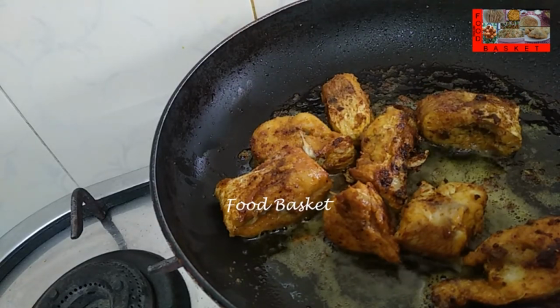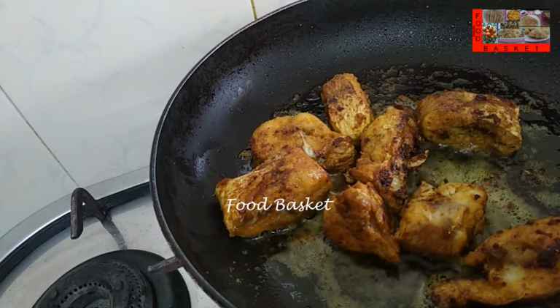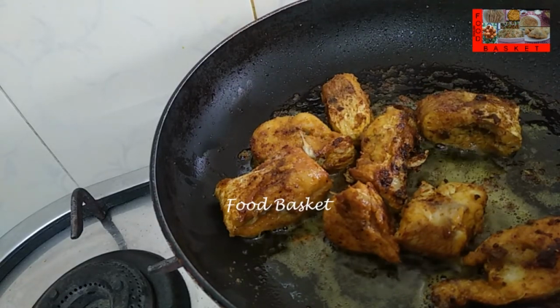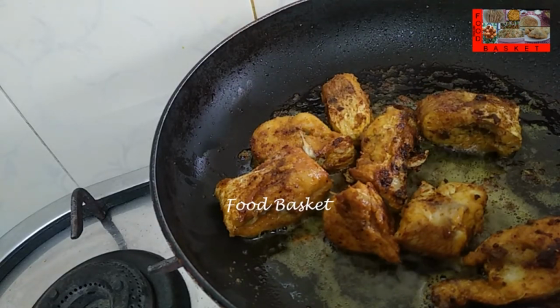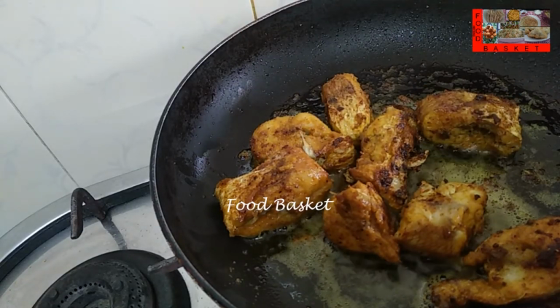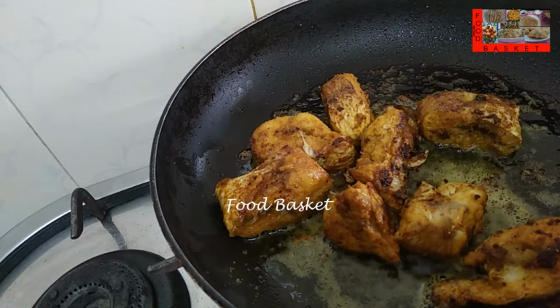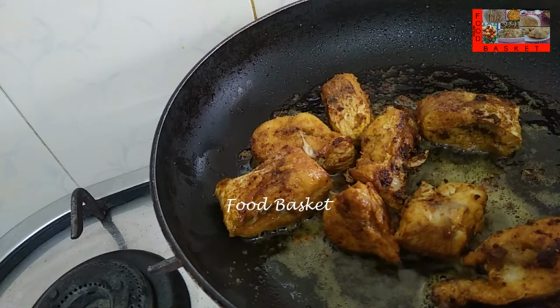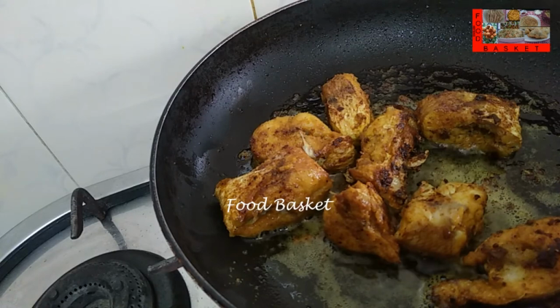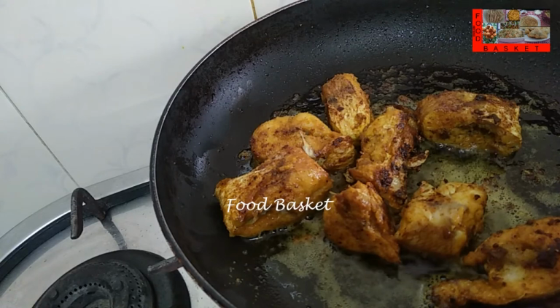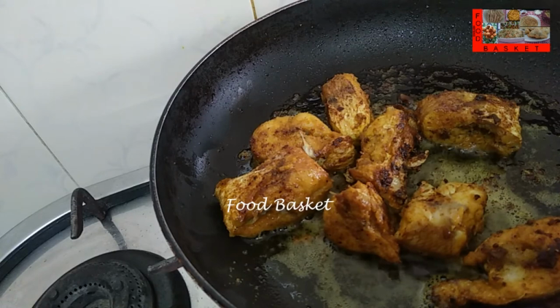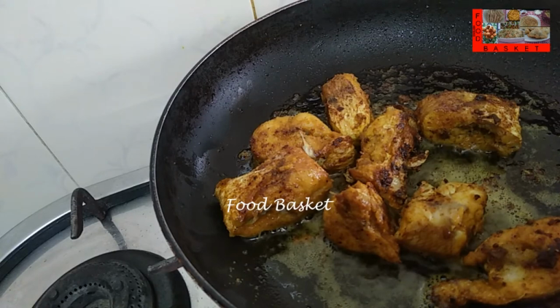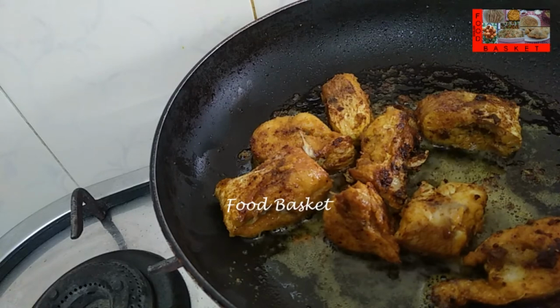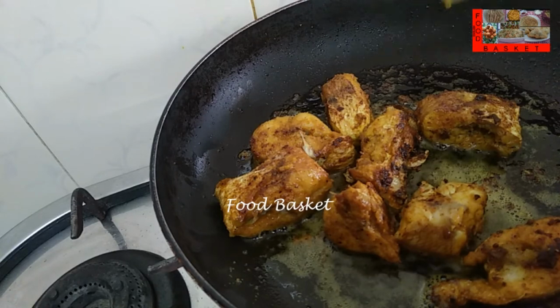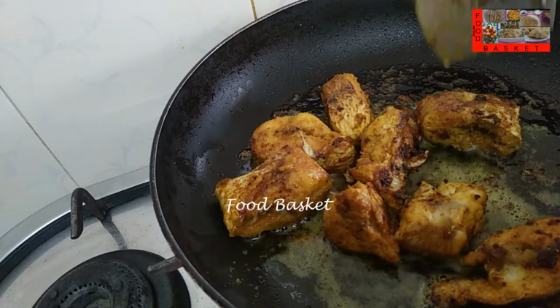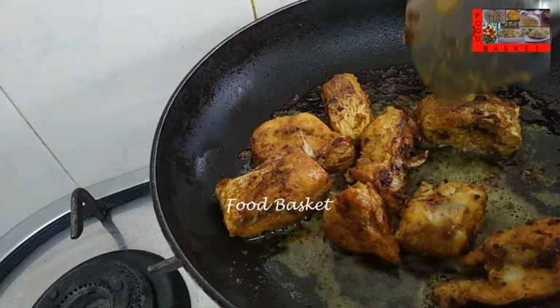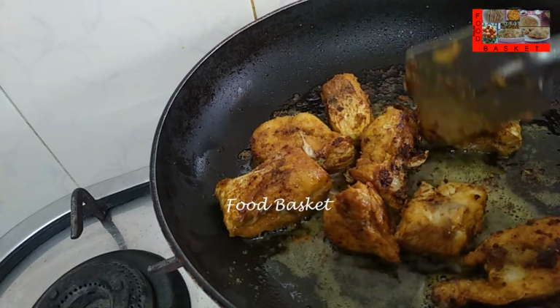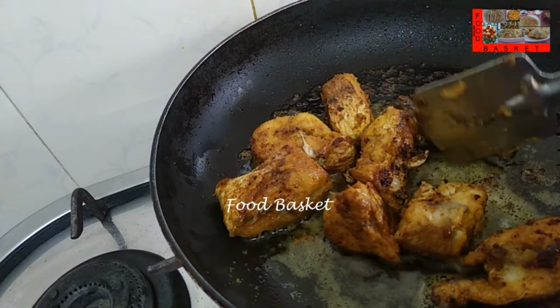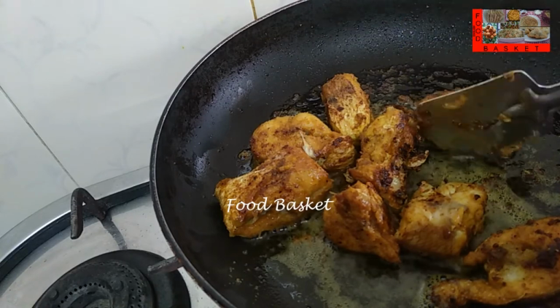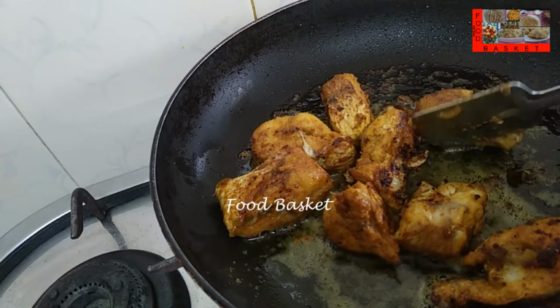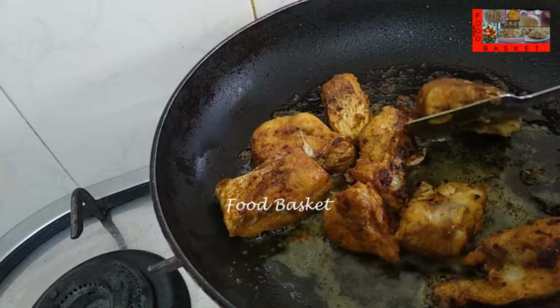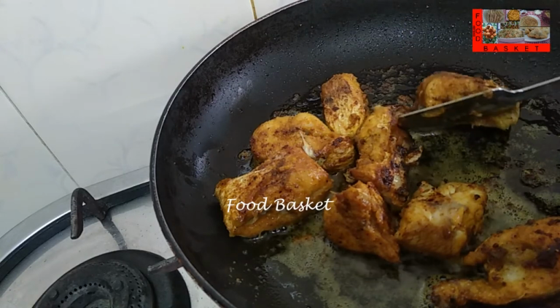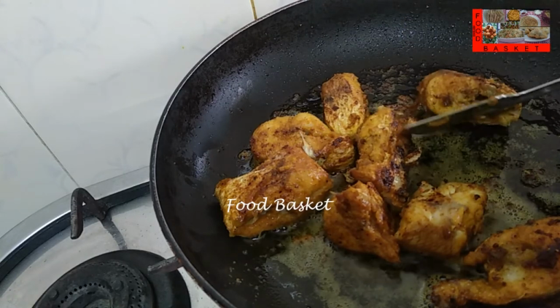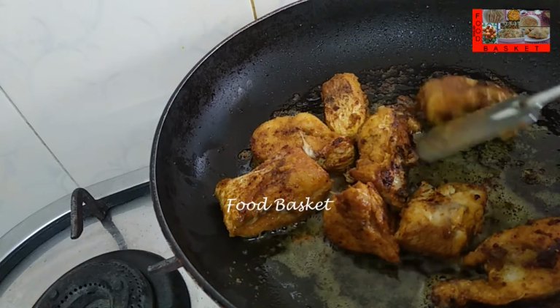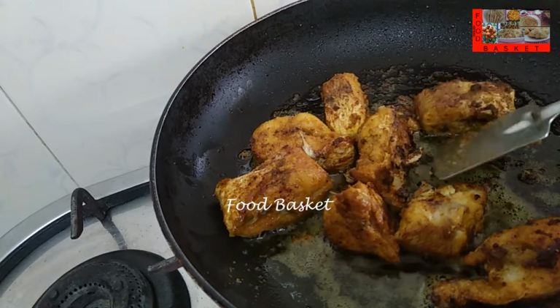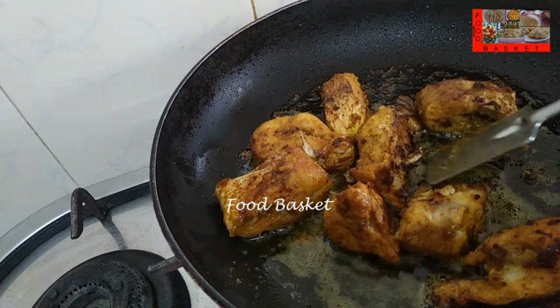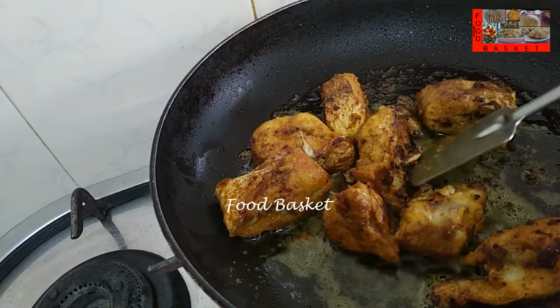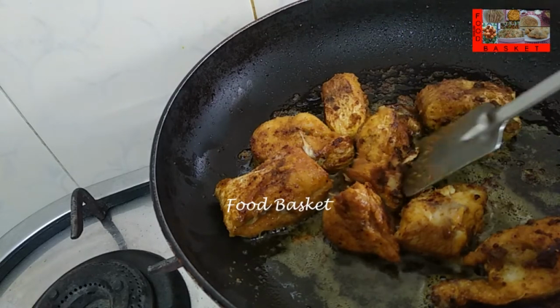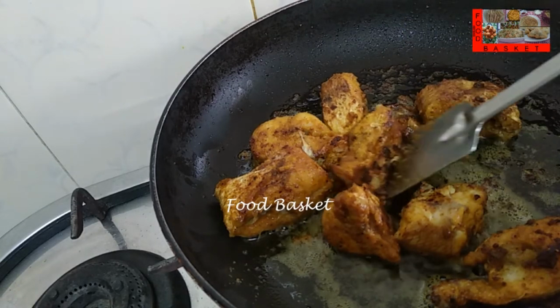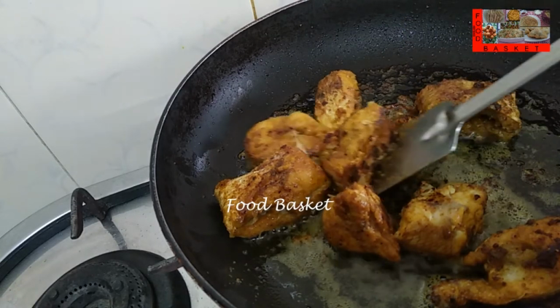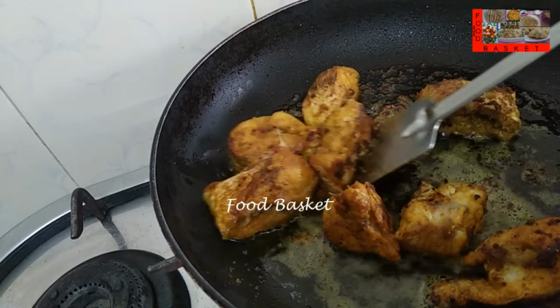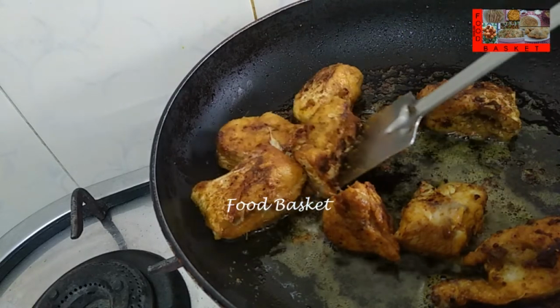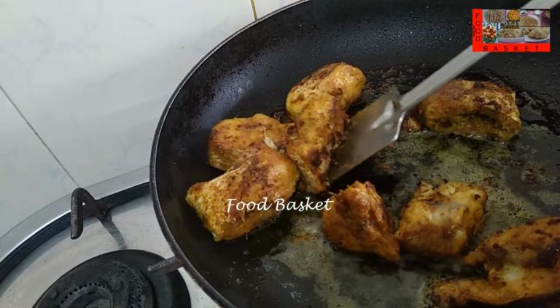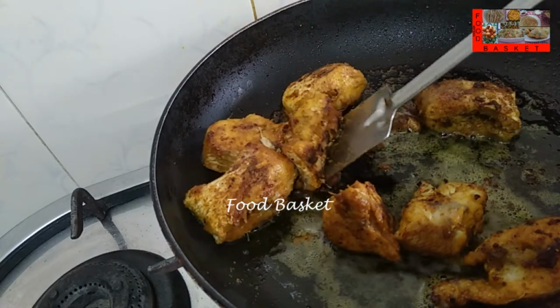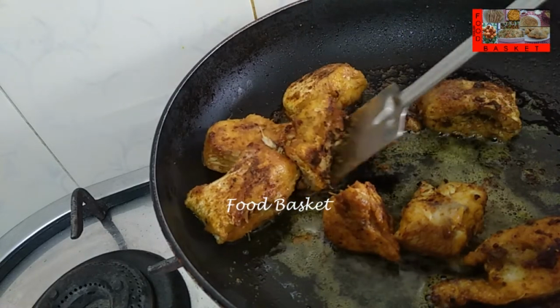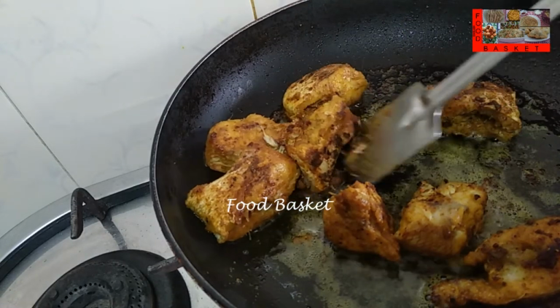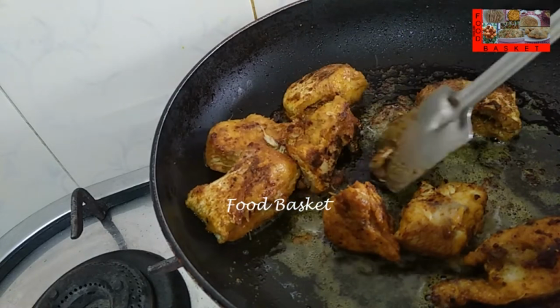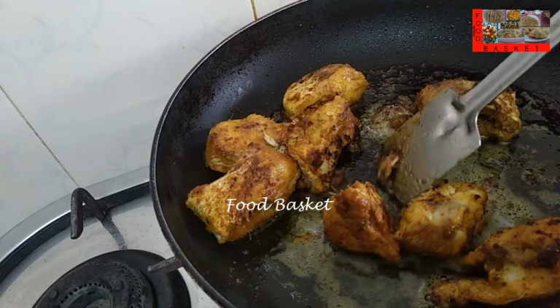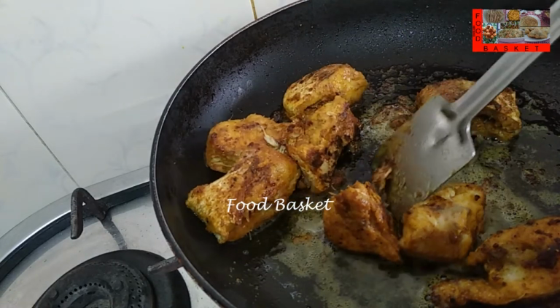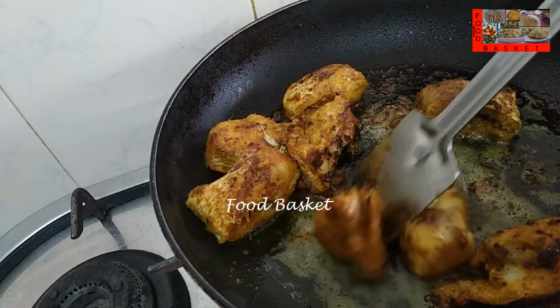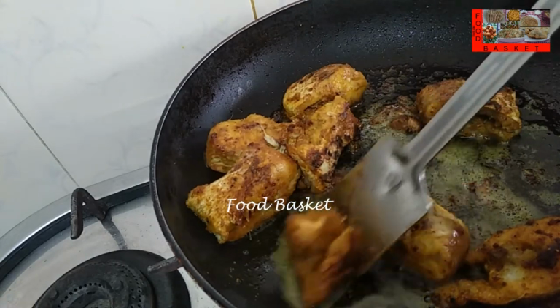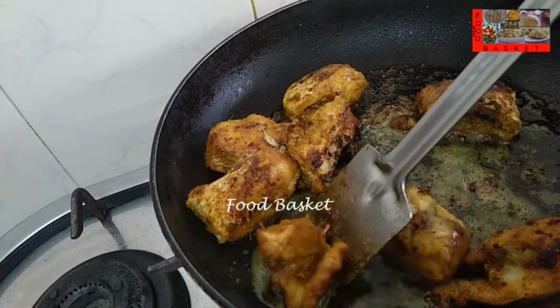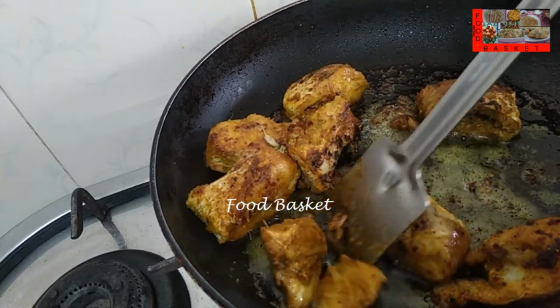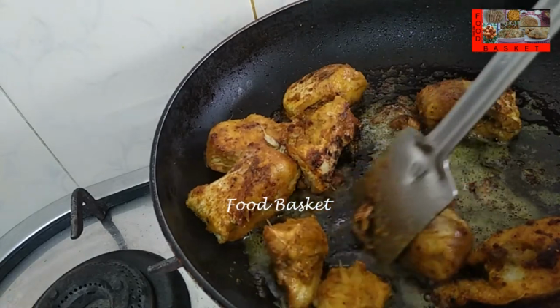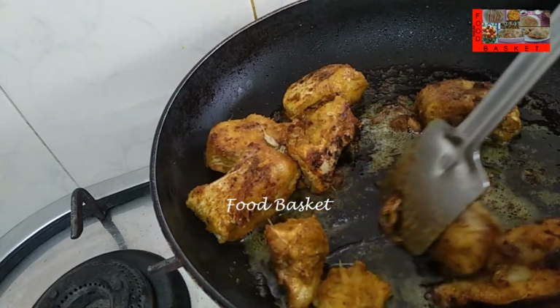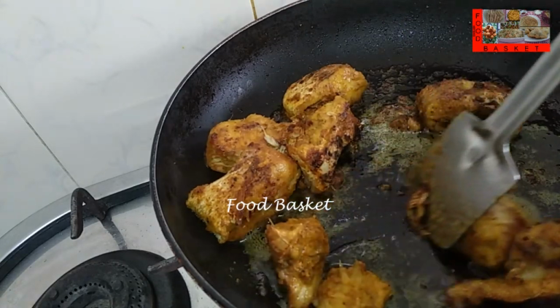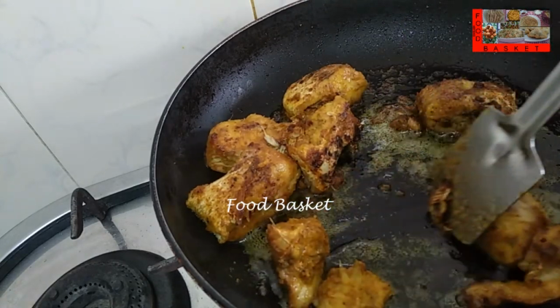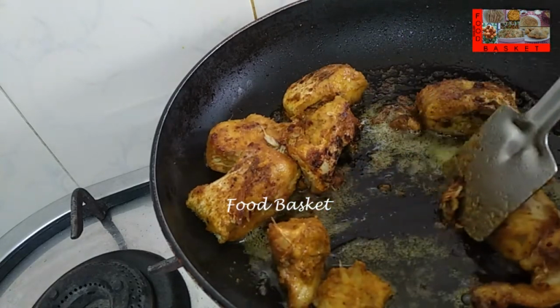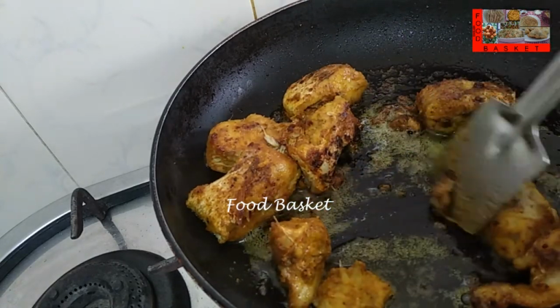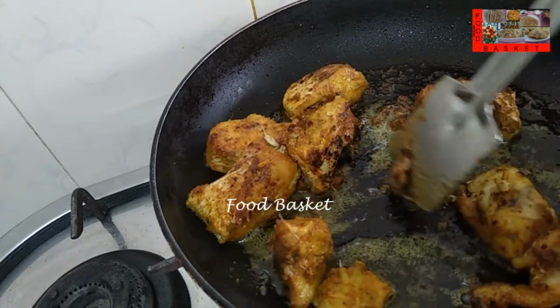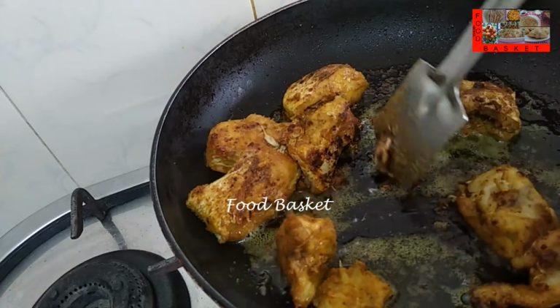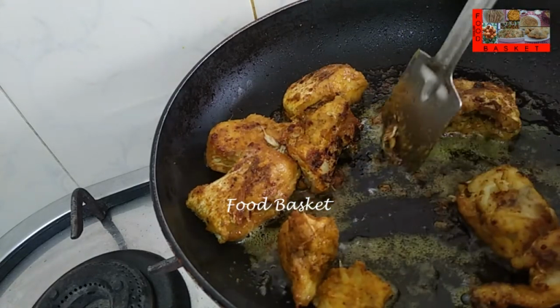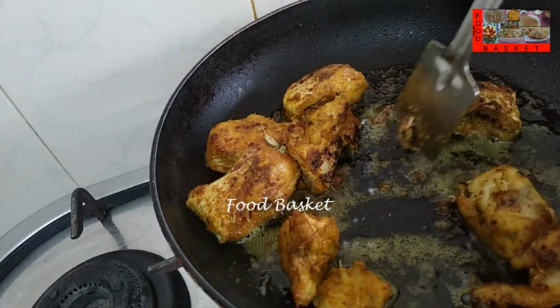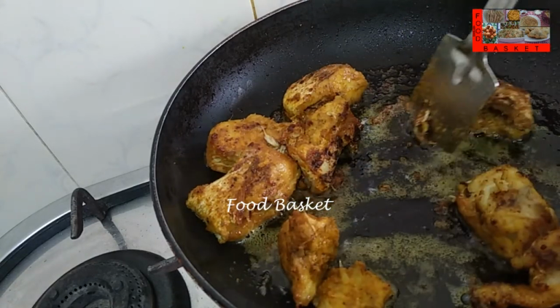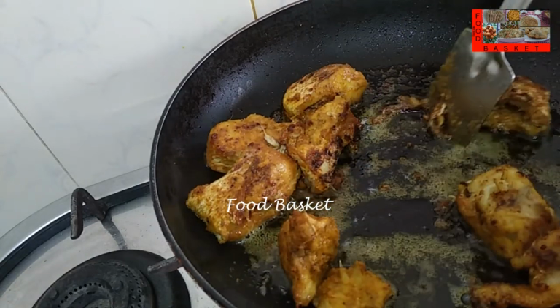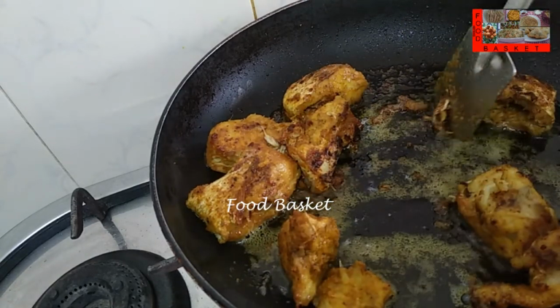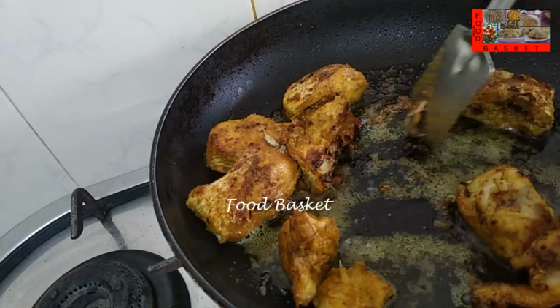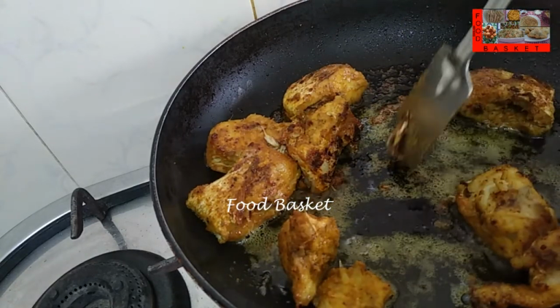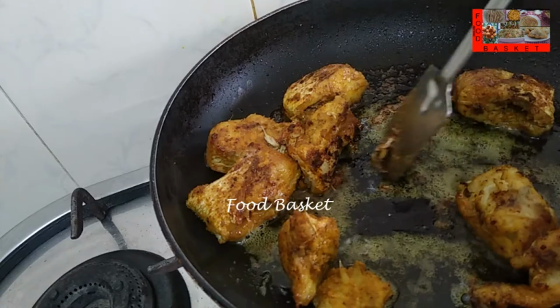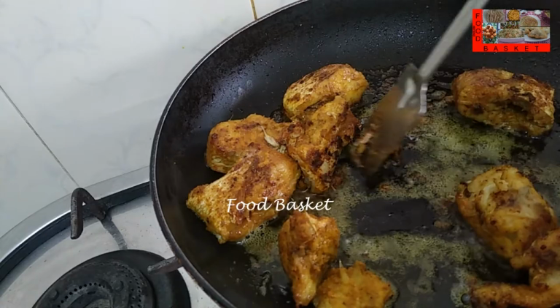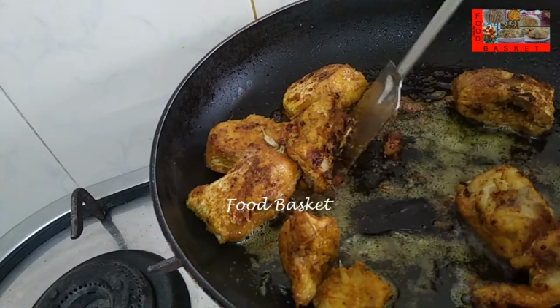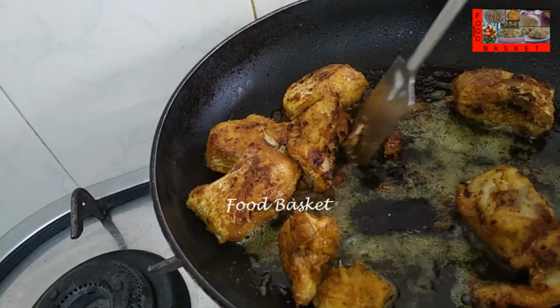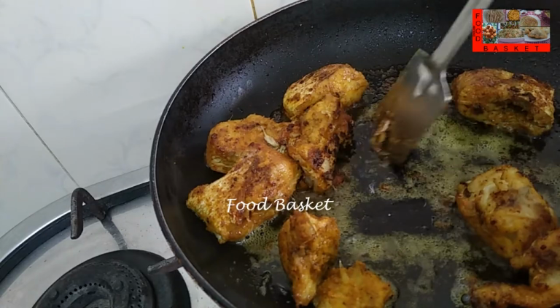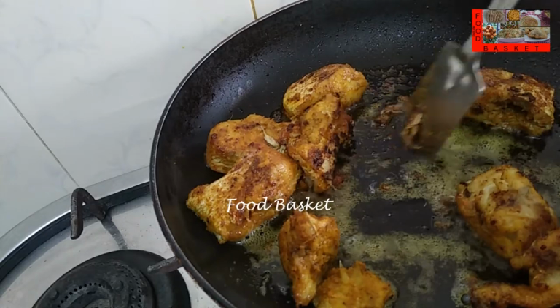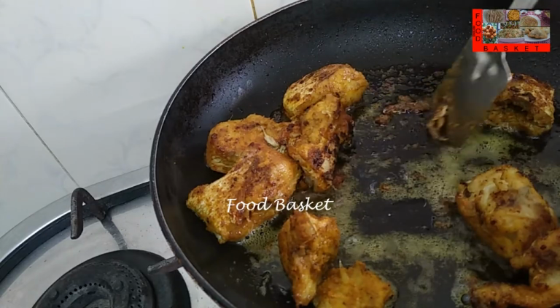The fish is lightly fried on both sides, it is half cooked now. Let us turn off the gas, now we will cook the fish in the gravy.